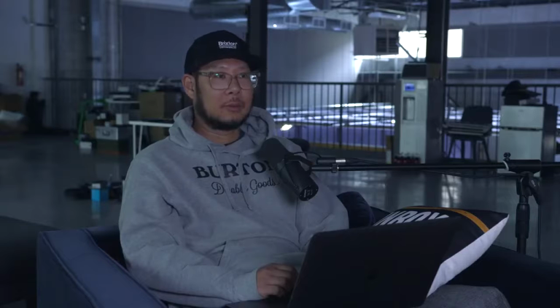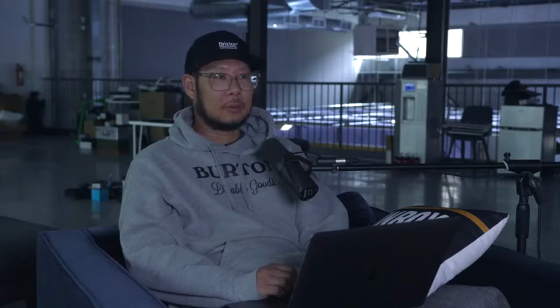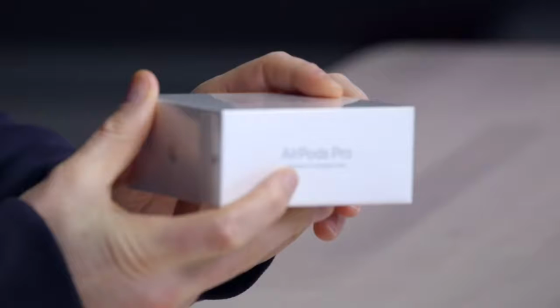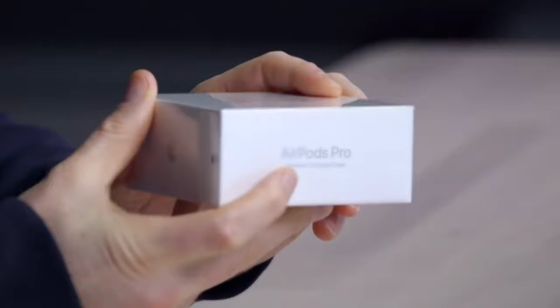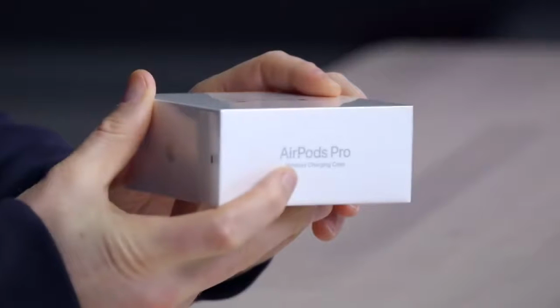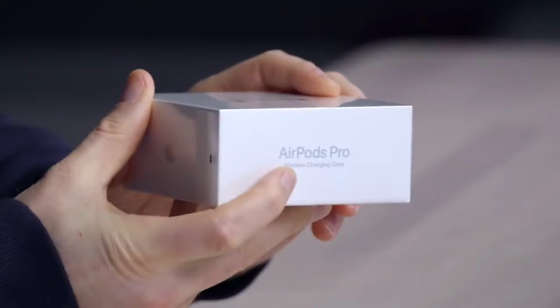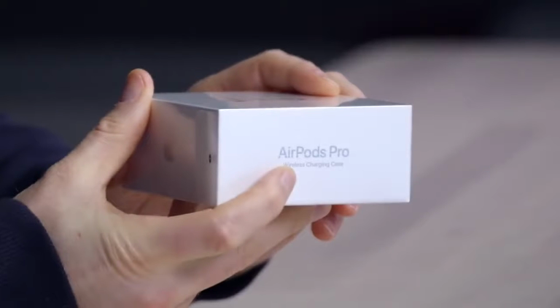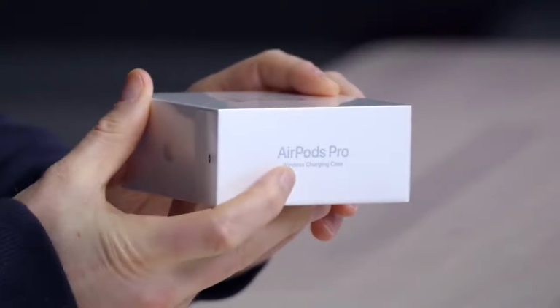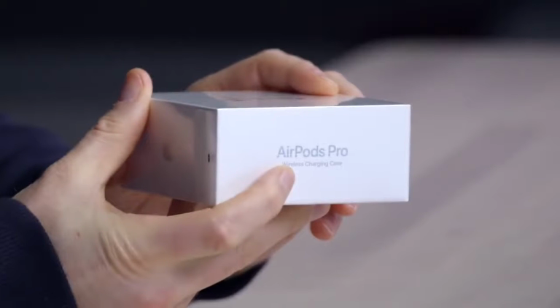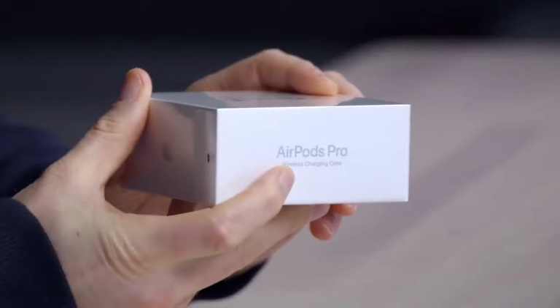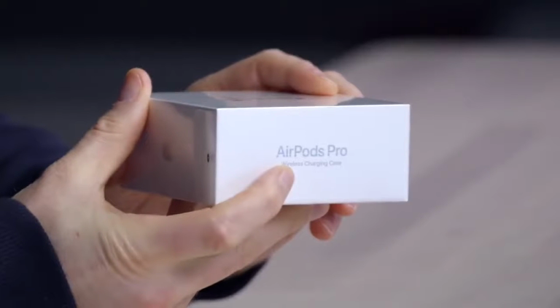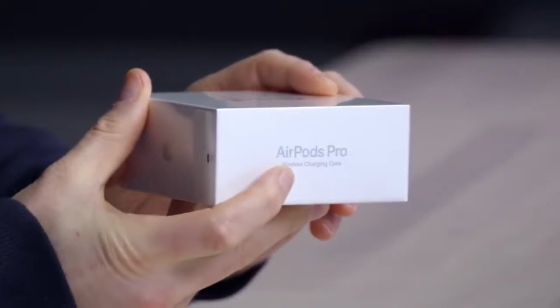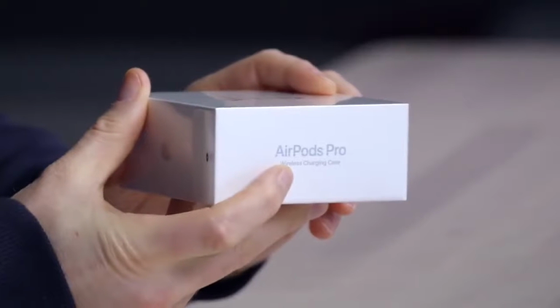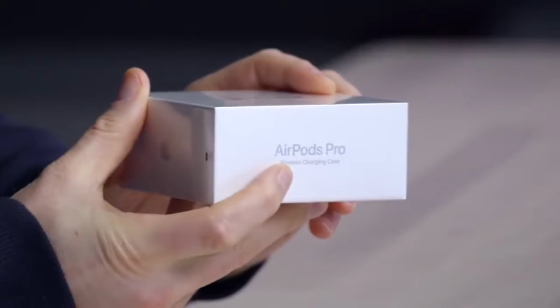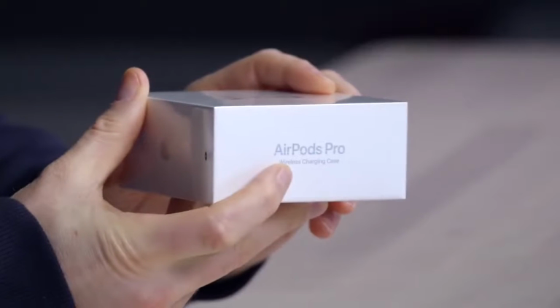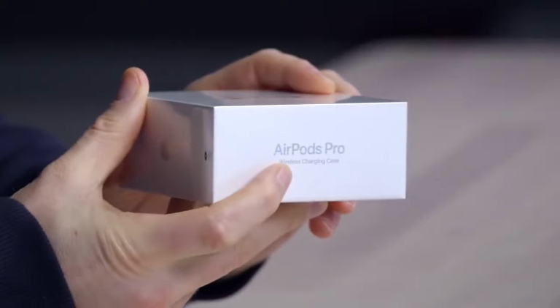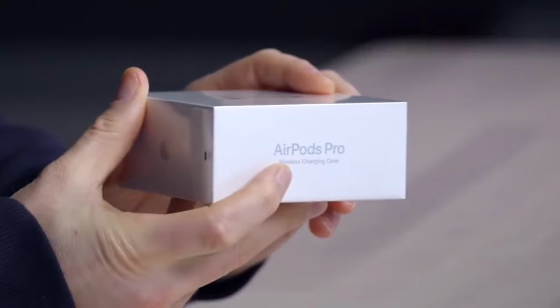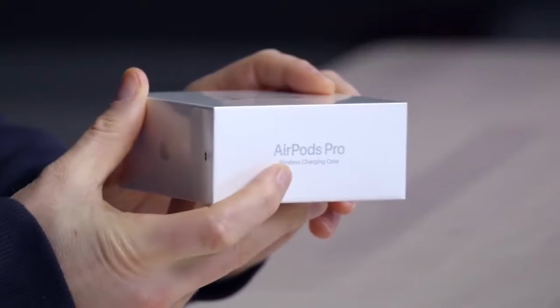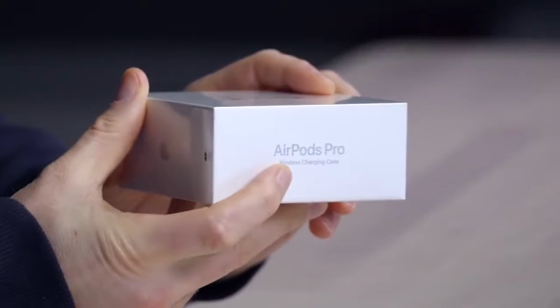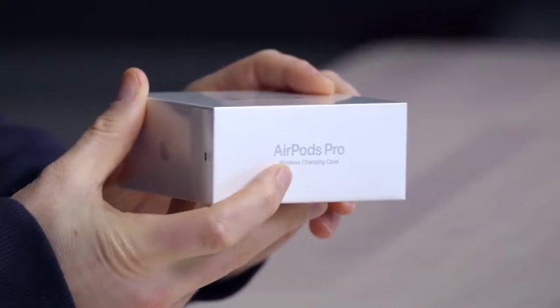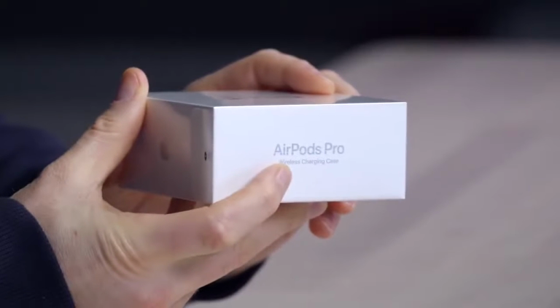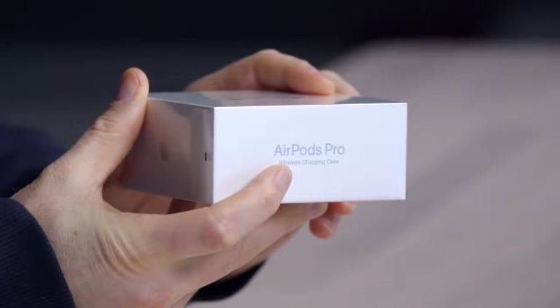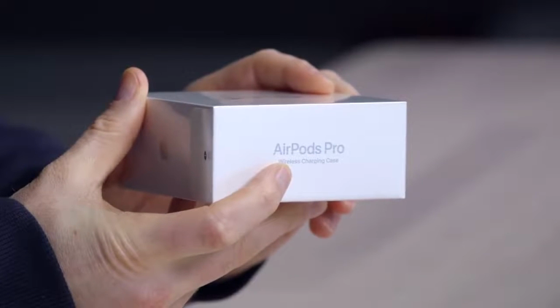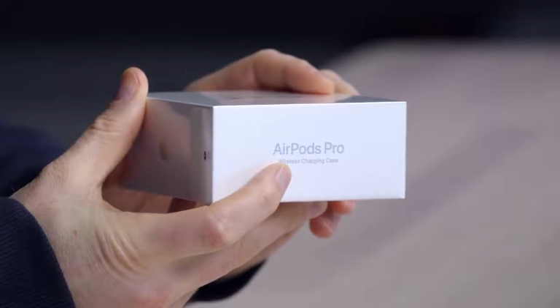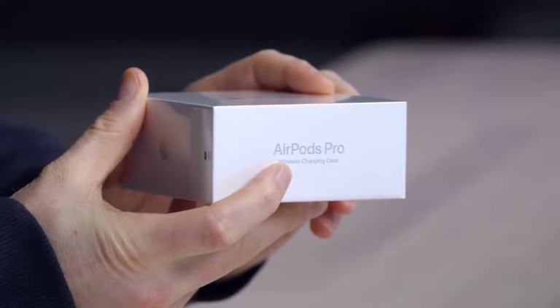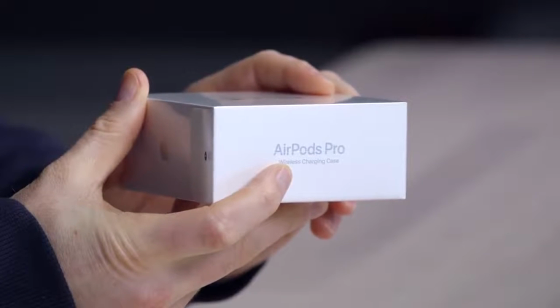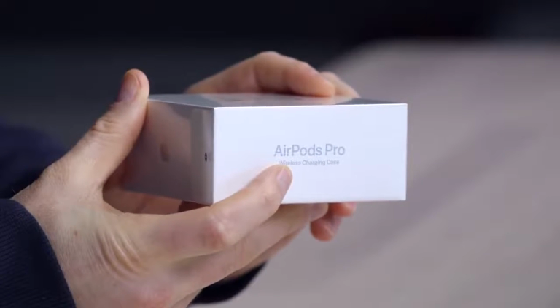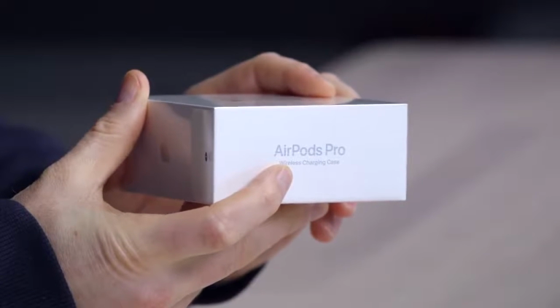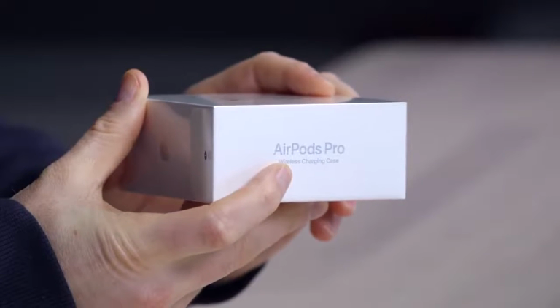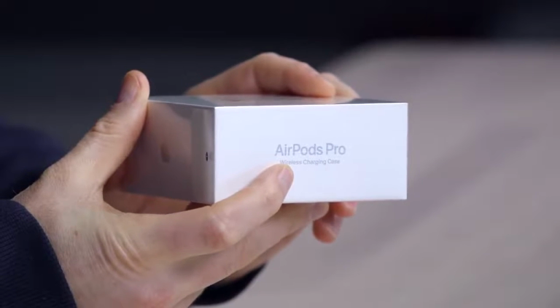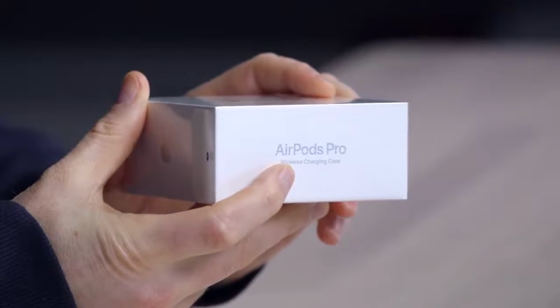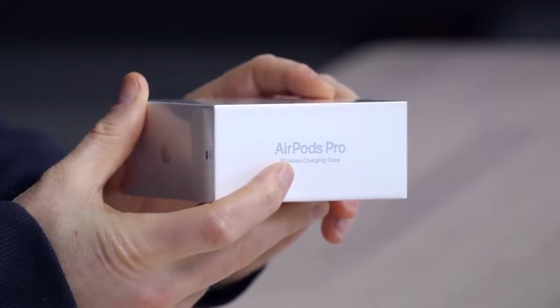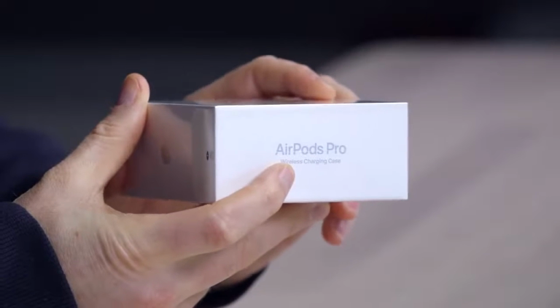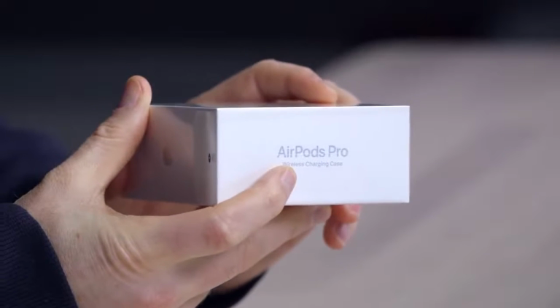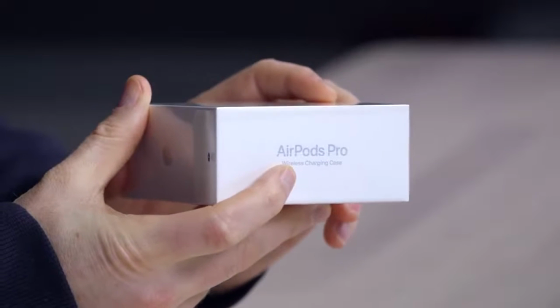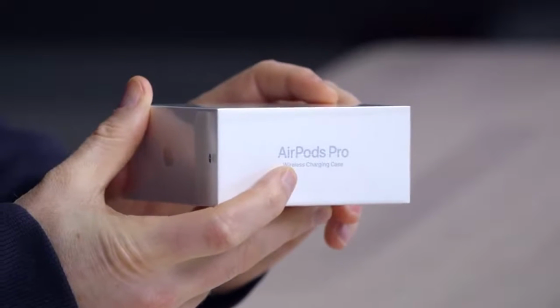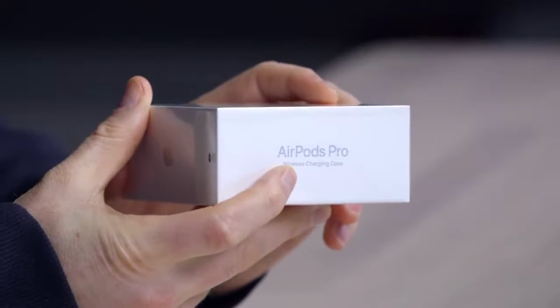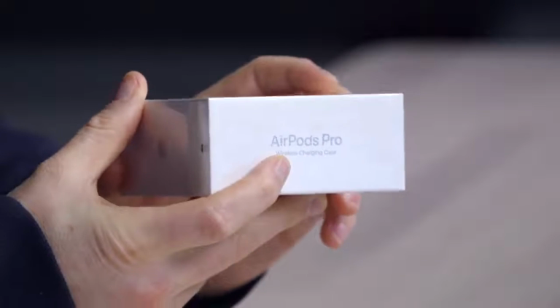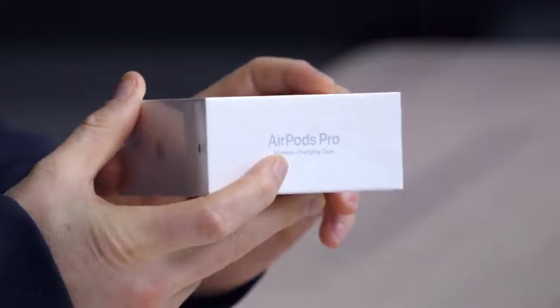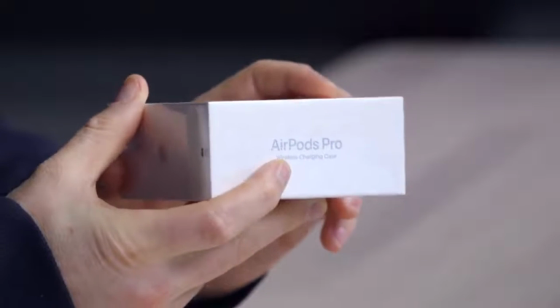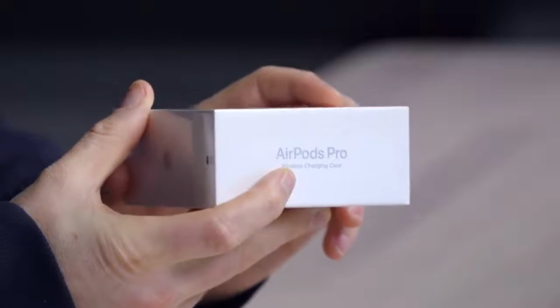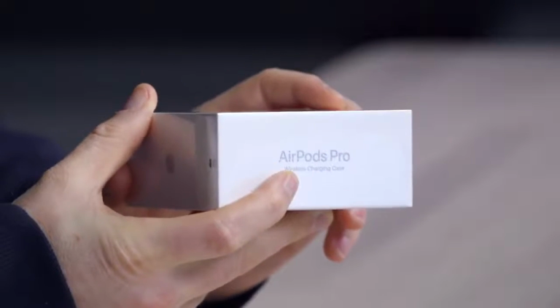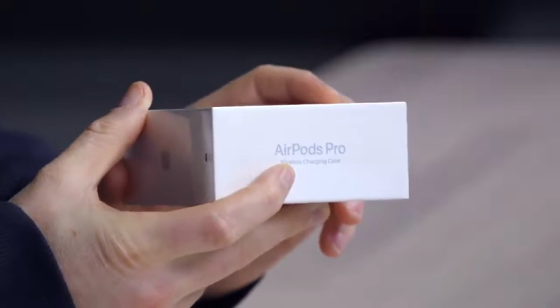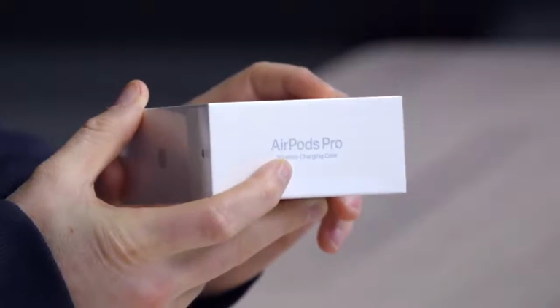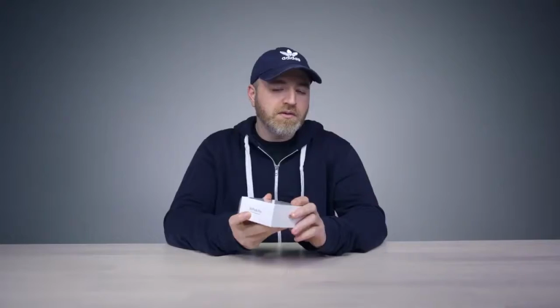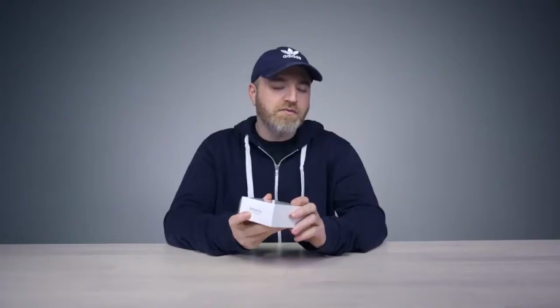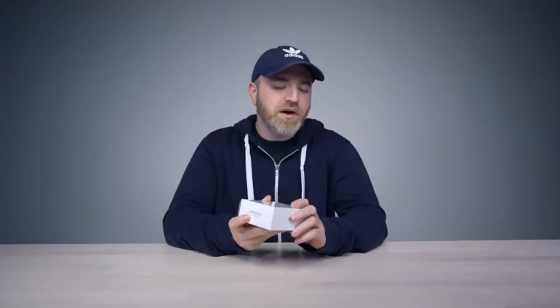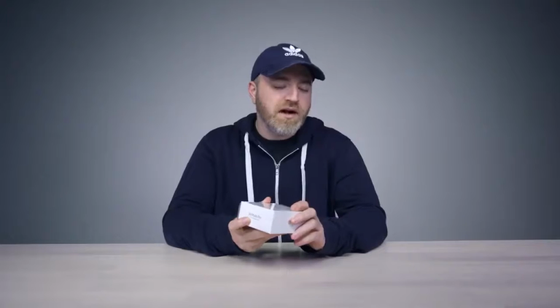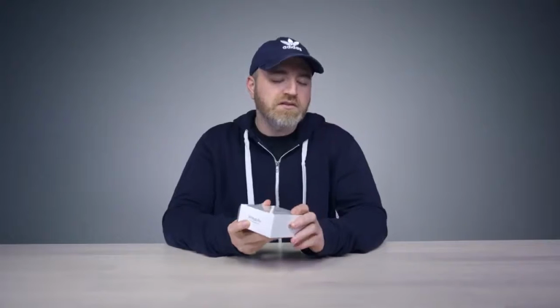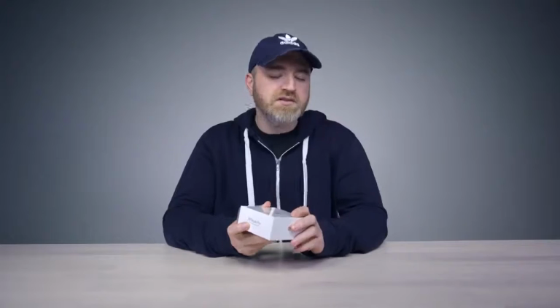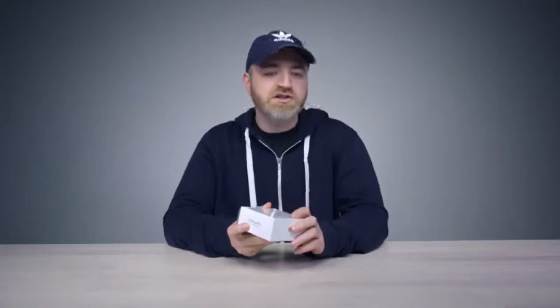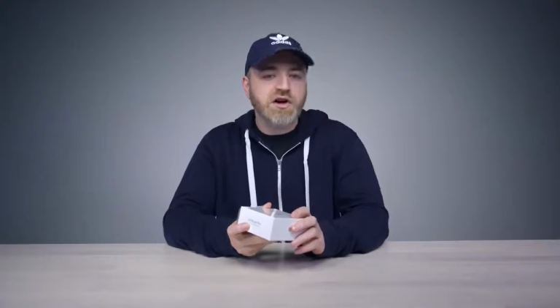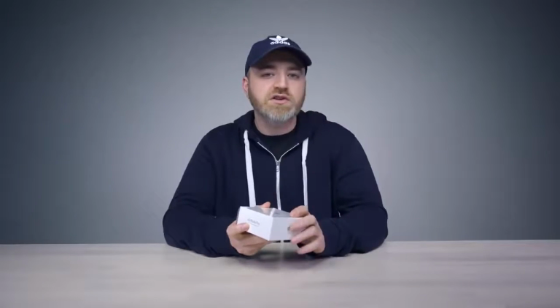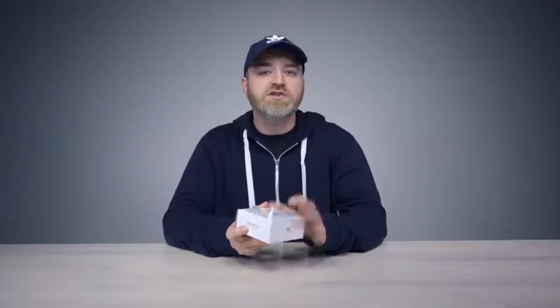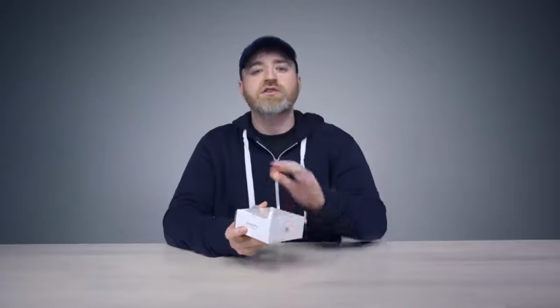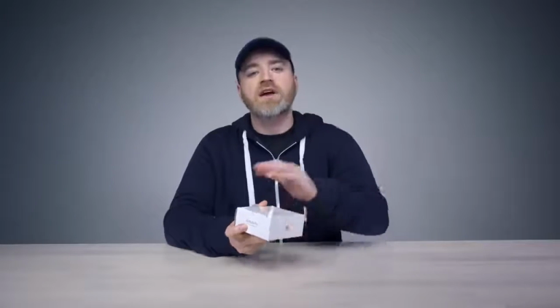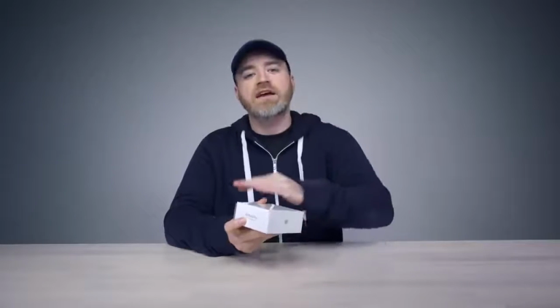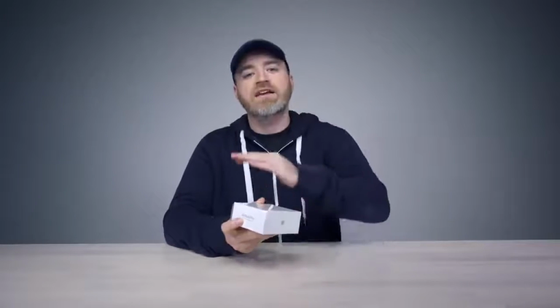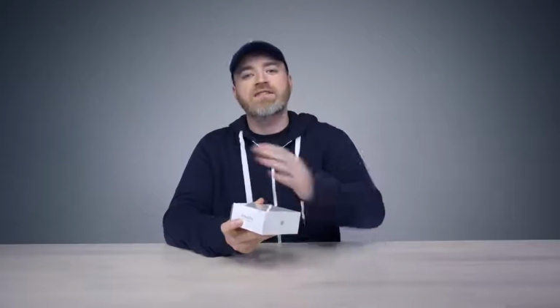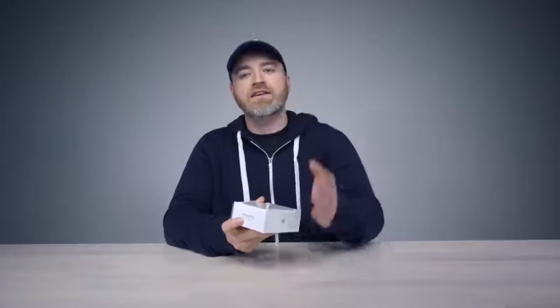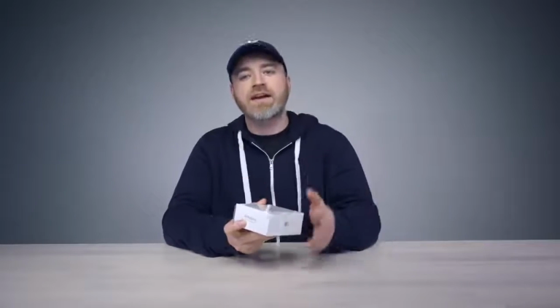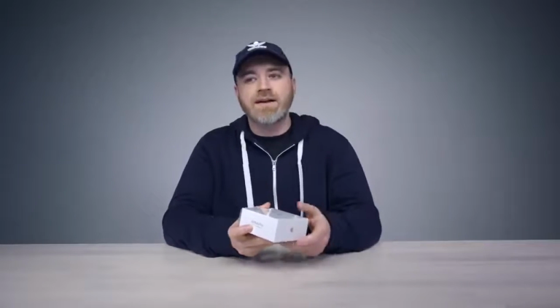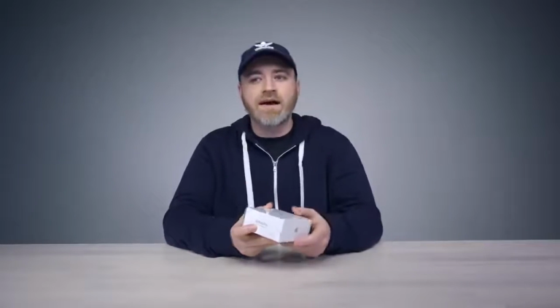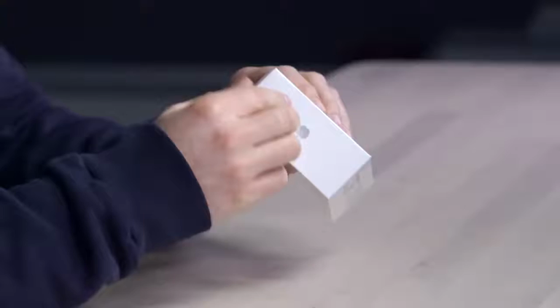They wanted to make it clear on the retail packaging: the Pro is also capable of wireless charging — you're not giving that up.